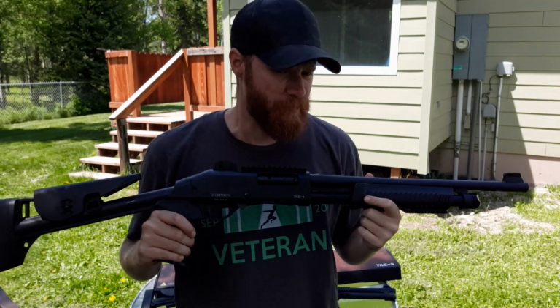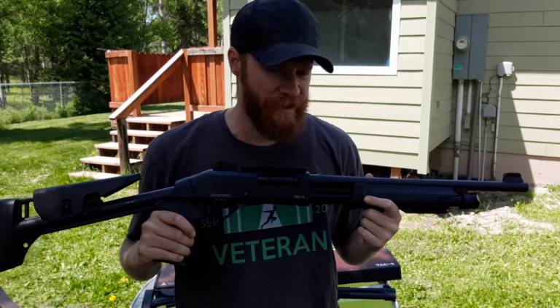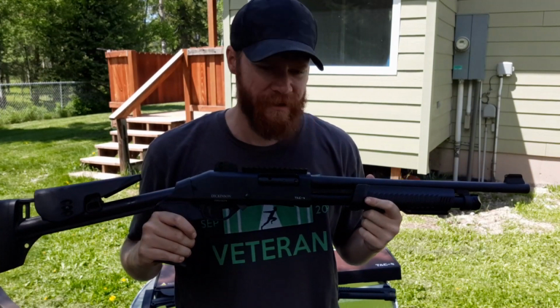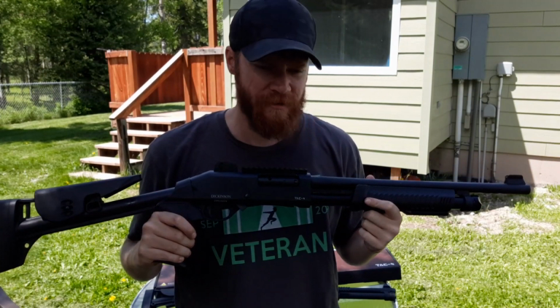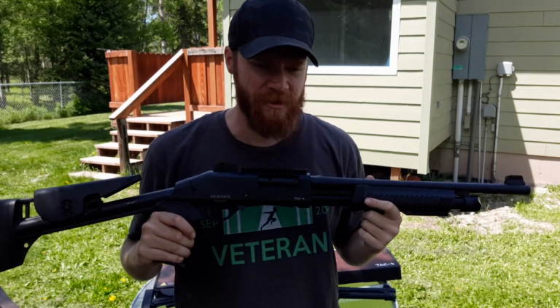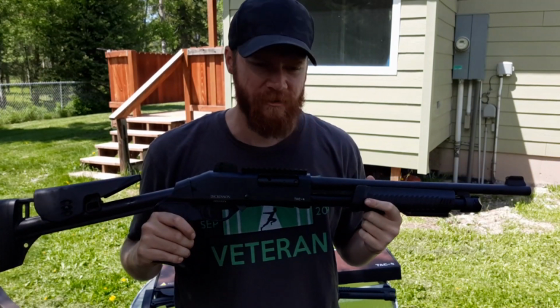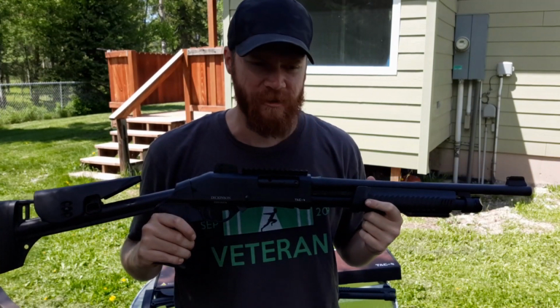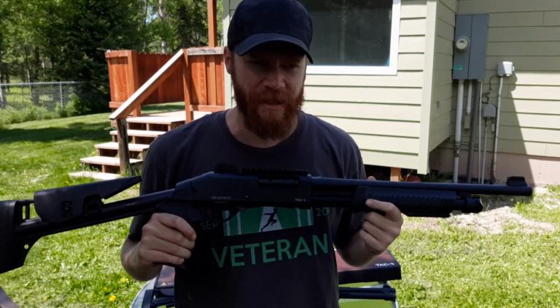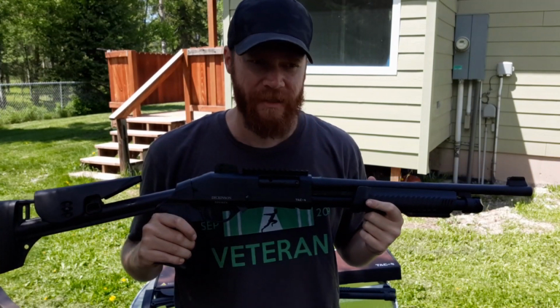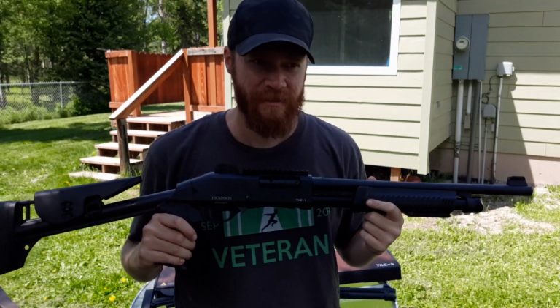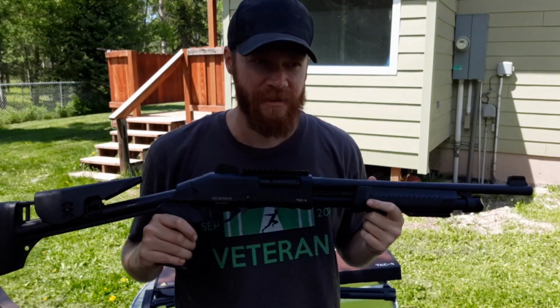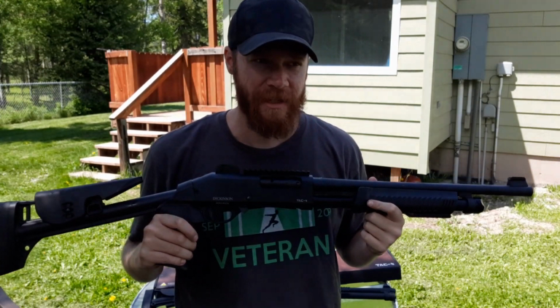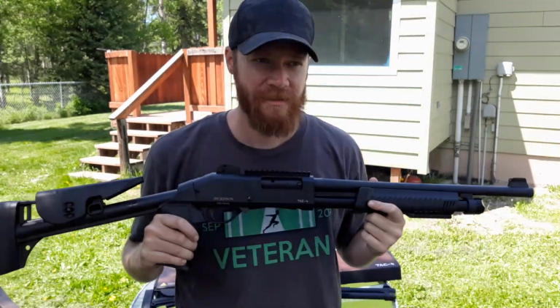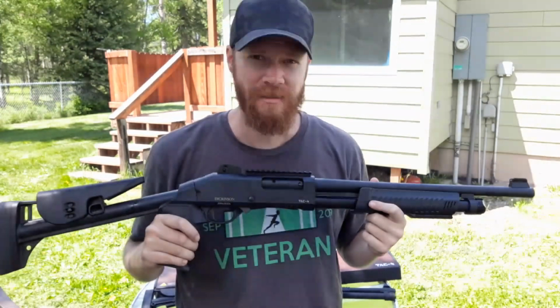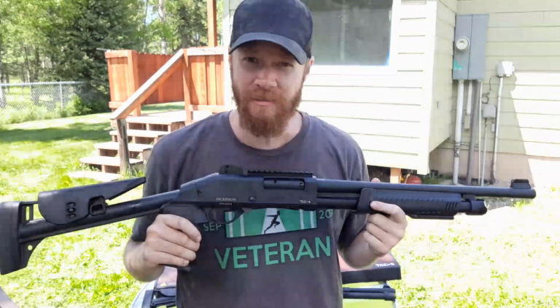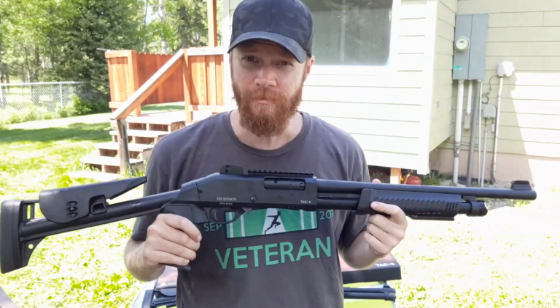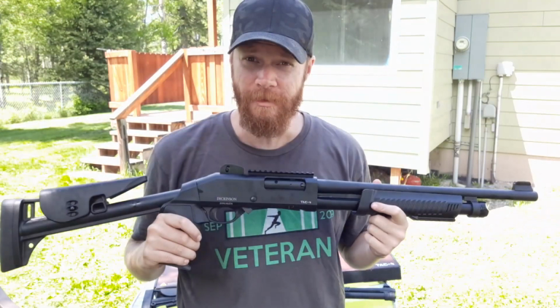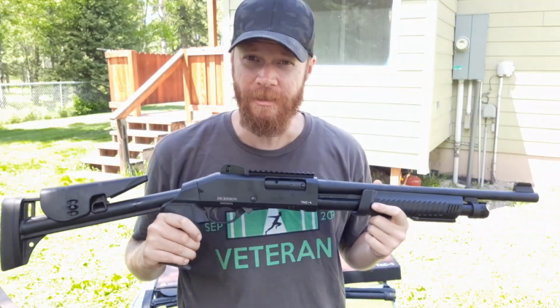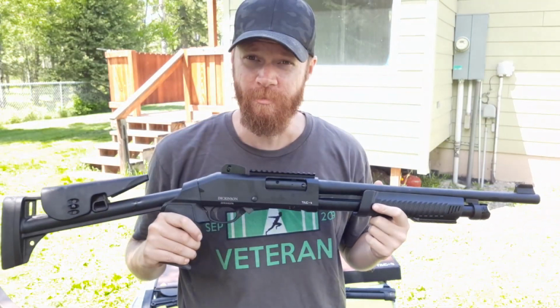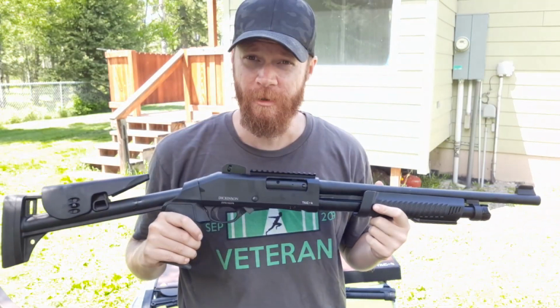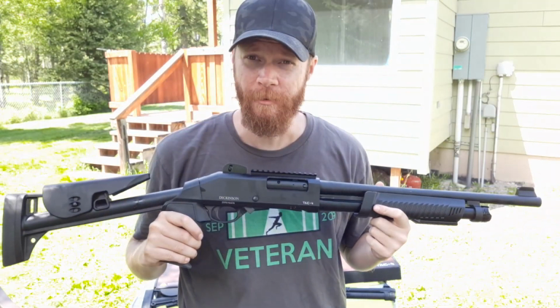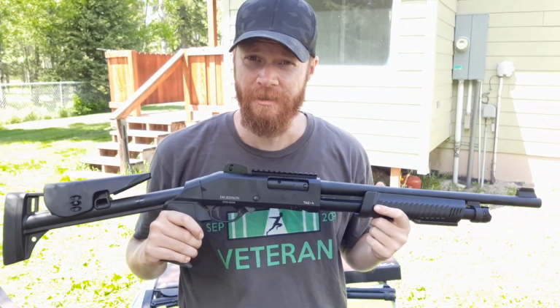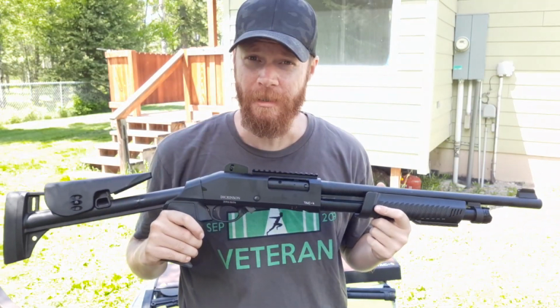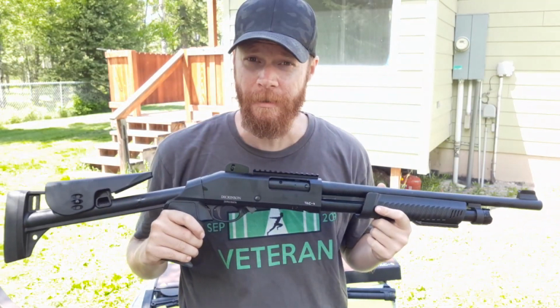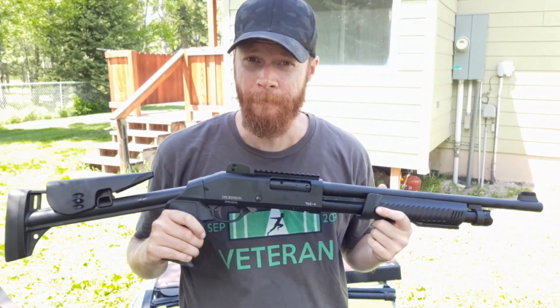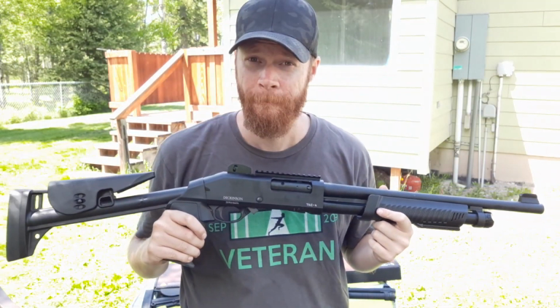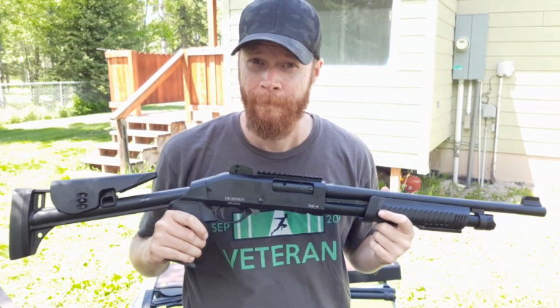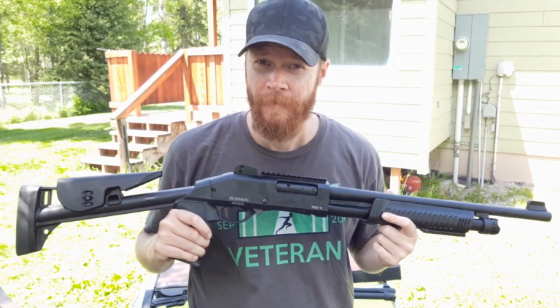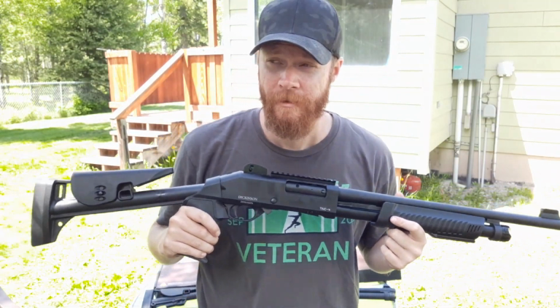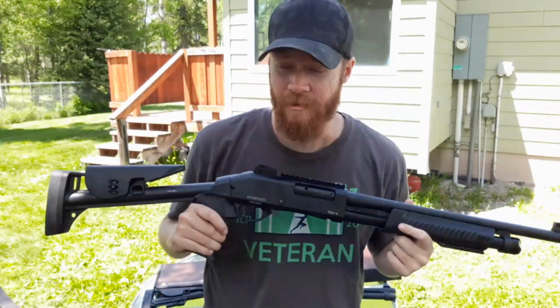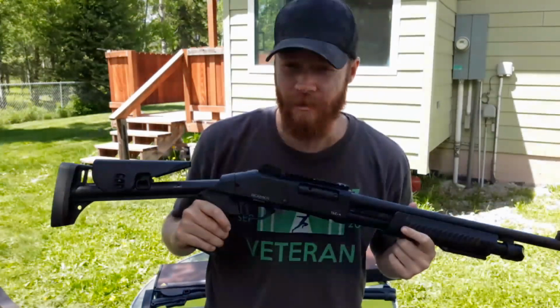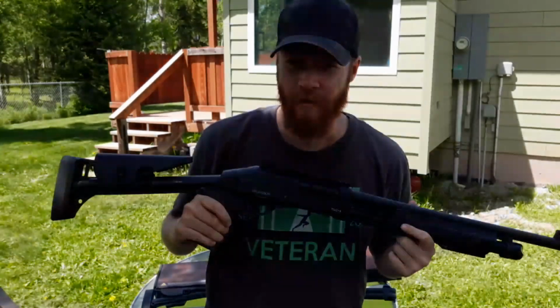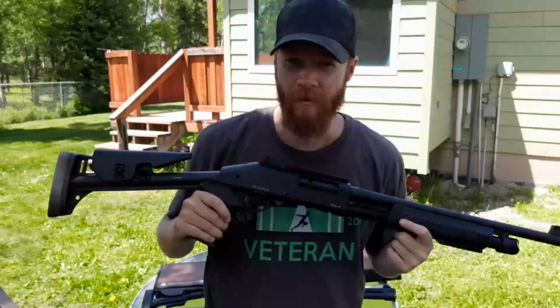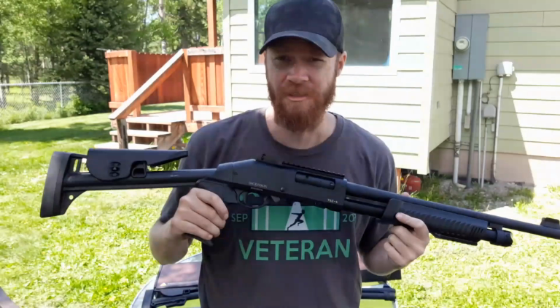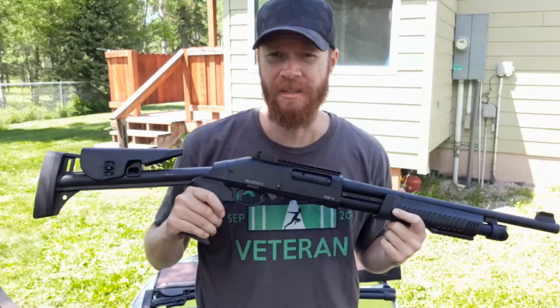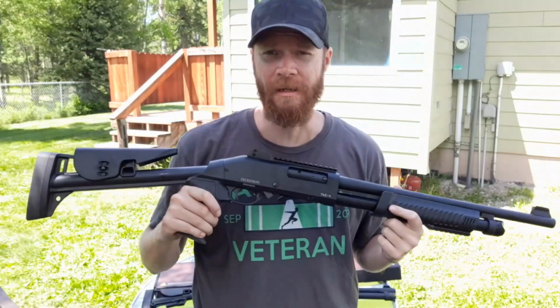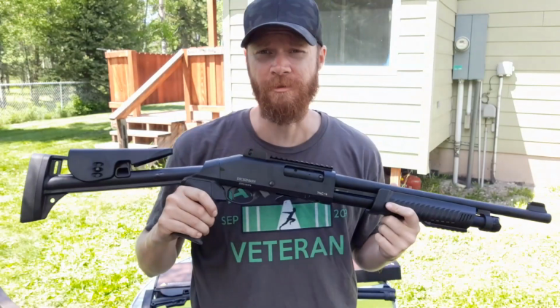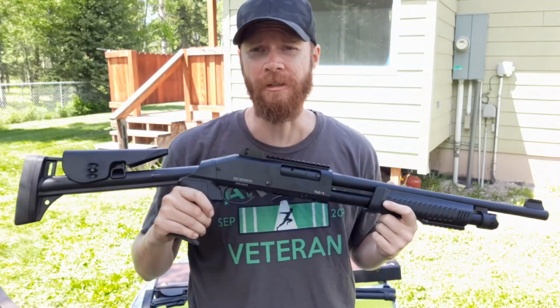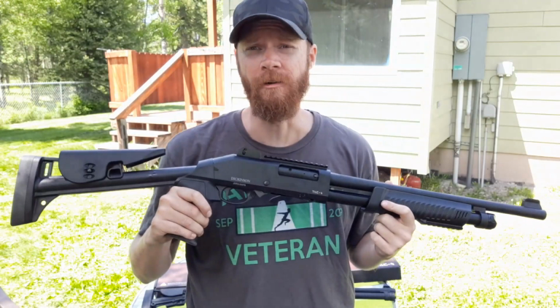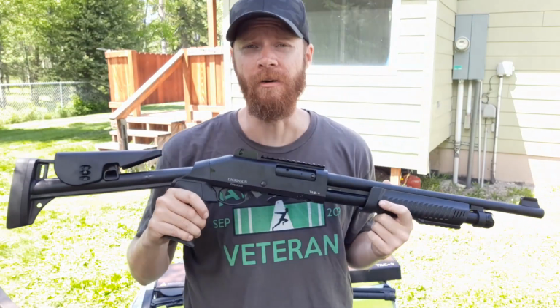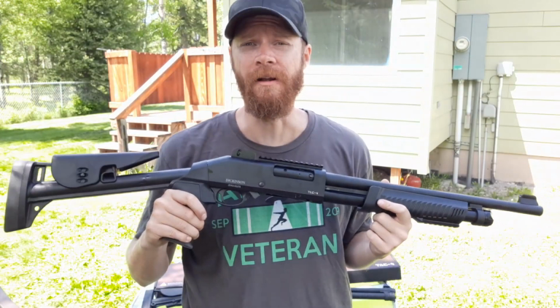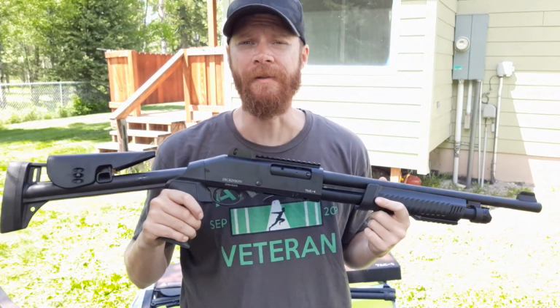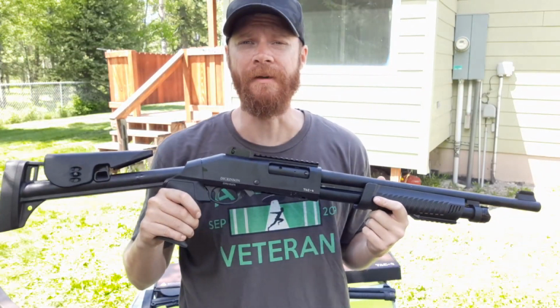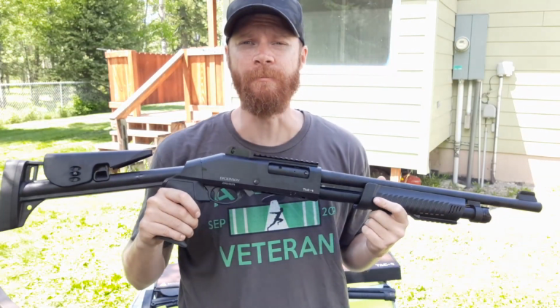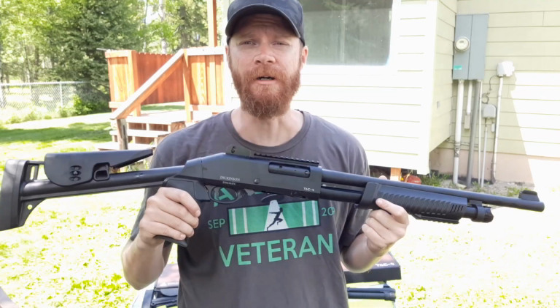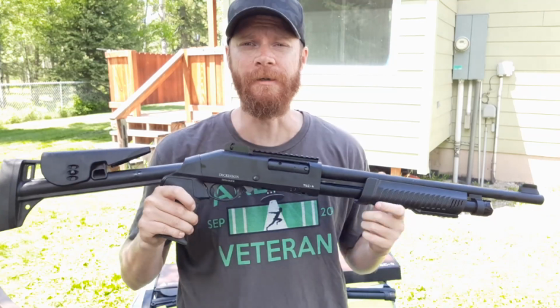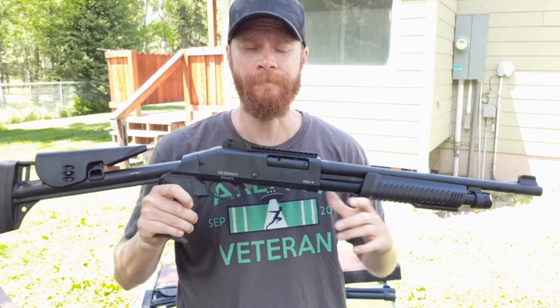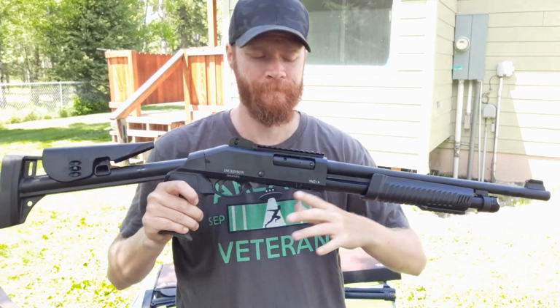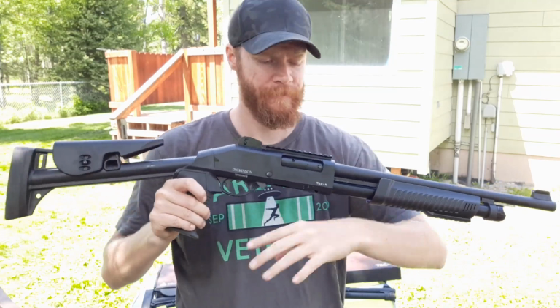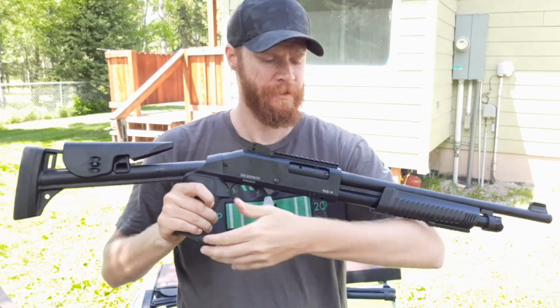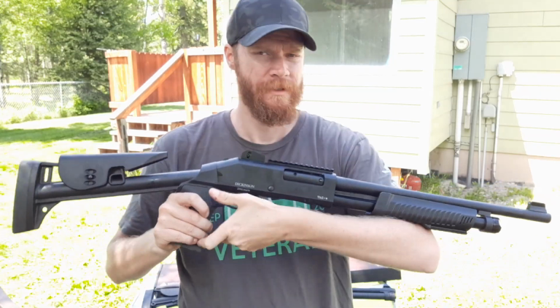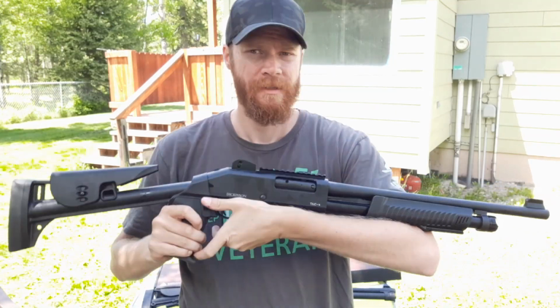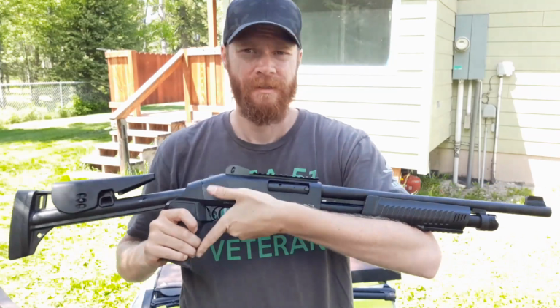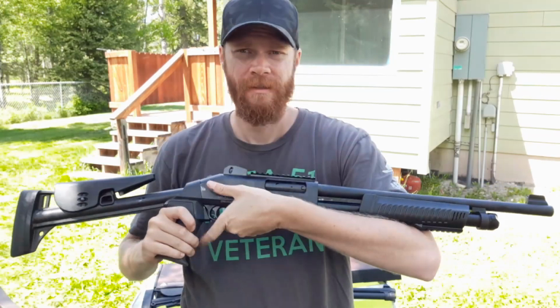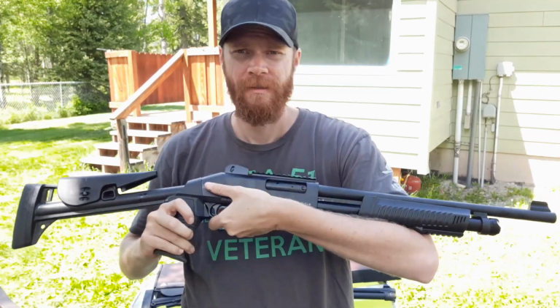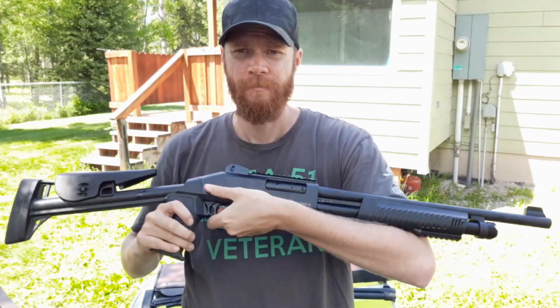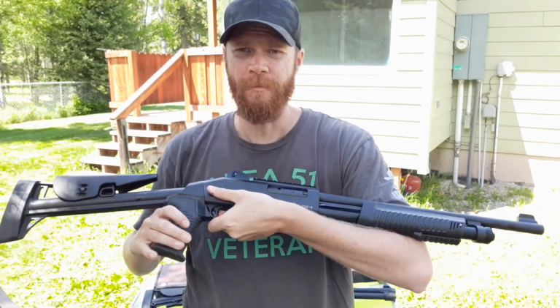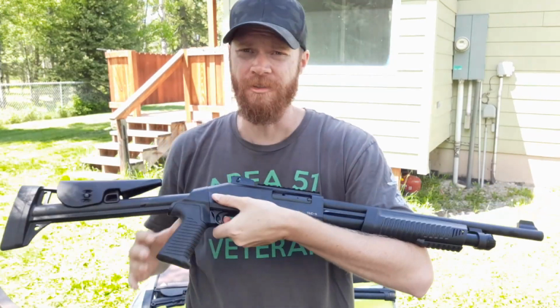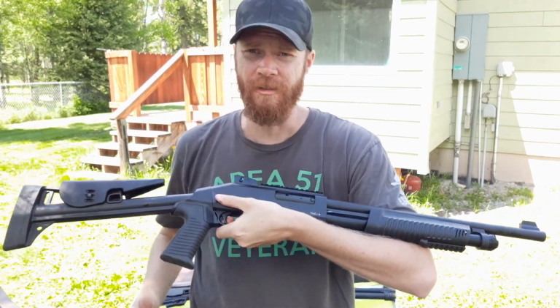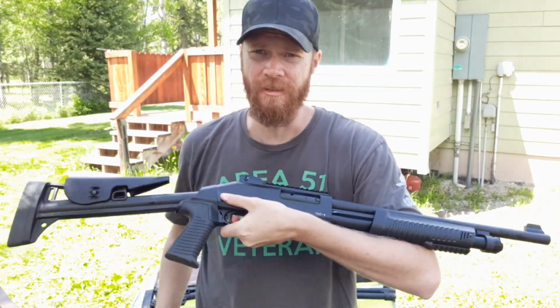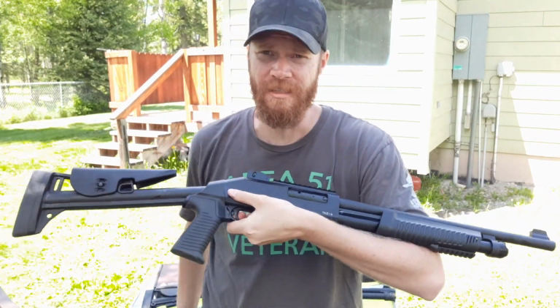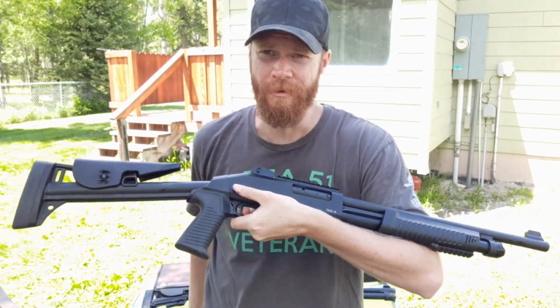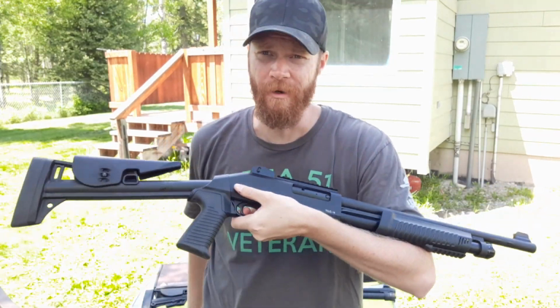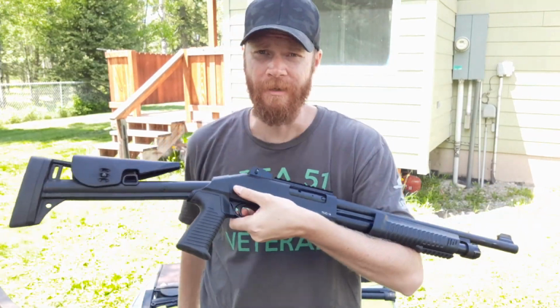Buying stuff online these days is pretty risky, considering all the scams that are going on out there, but Mr. Guns did me right.